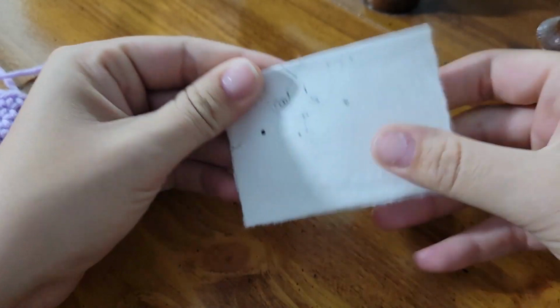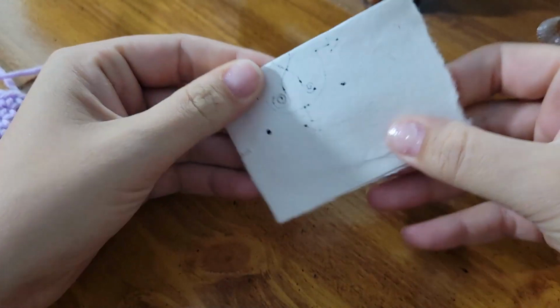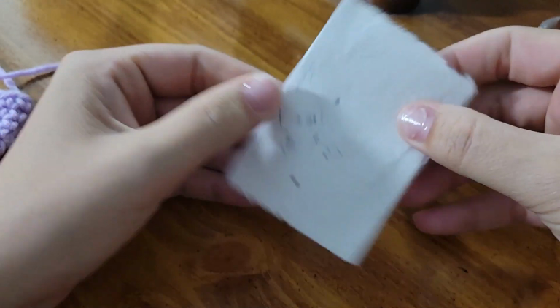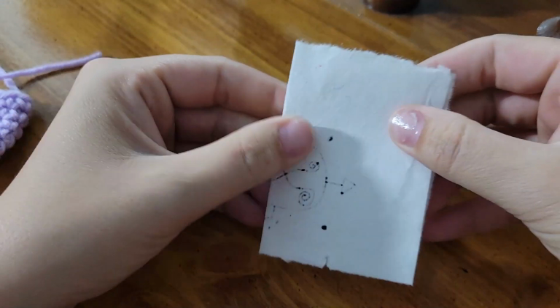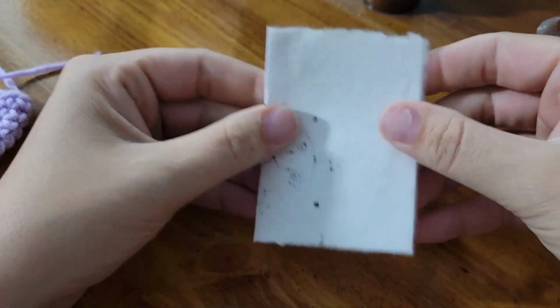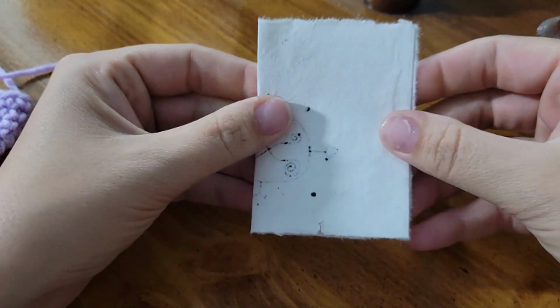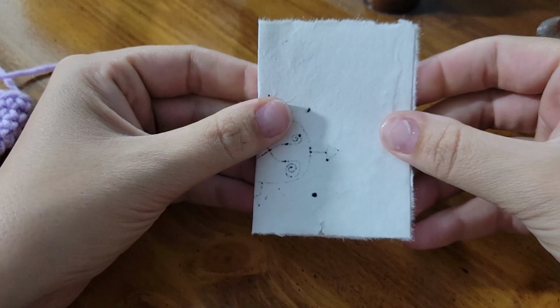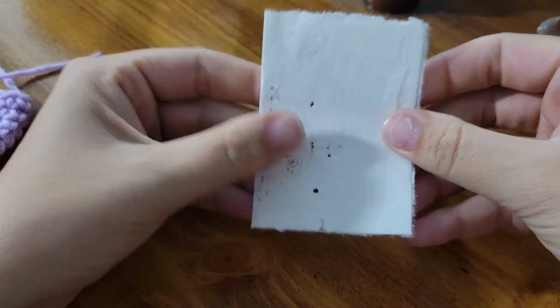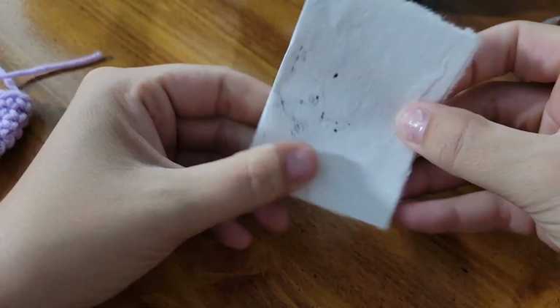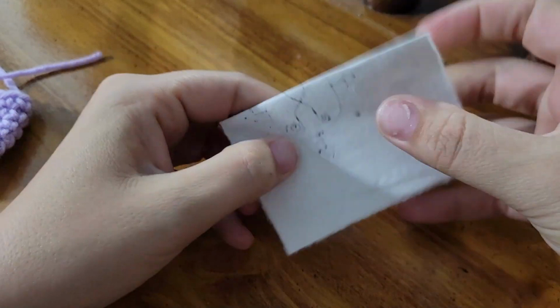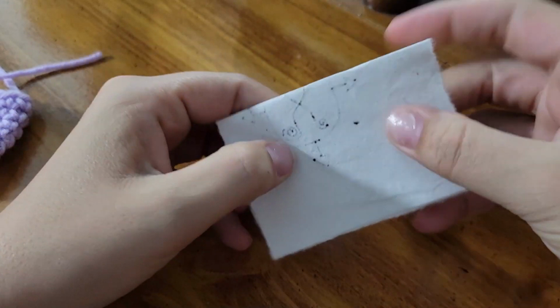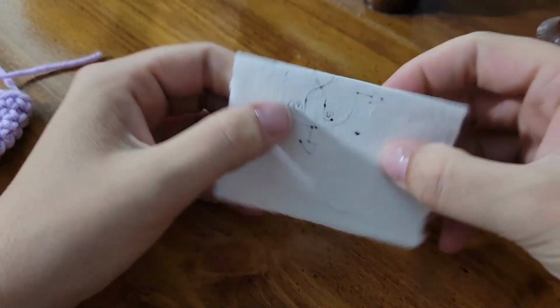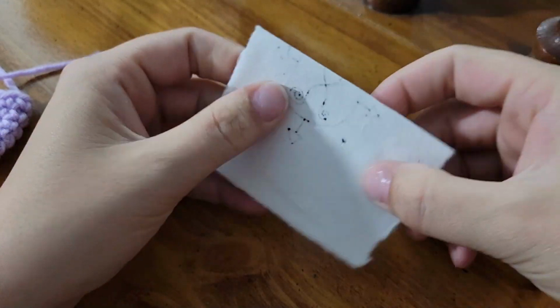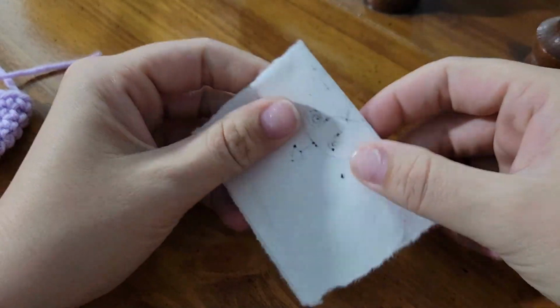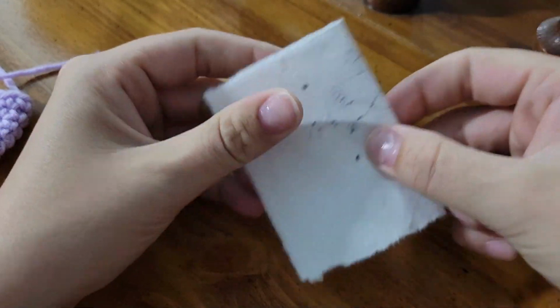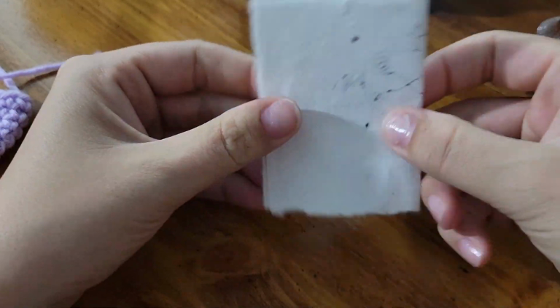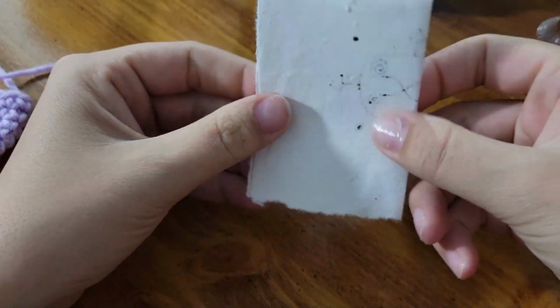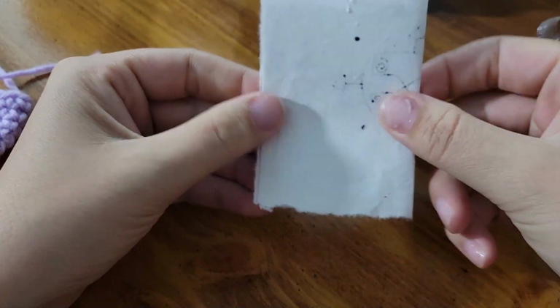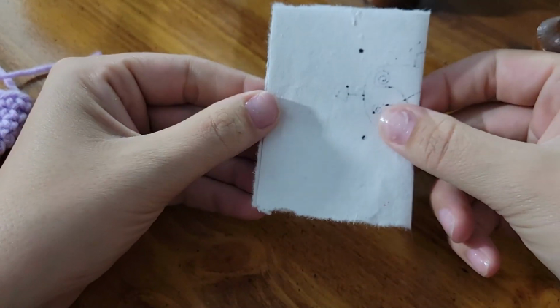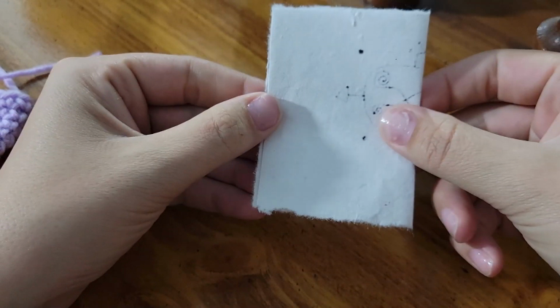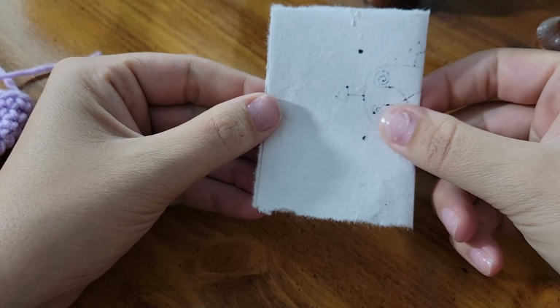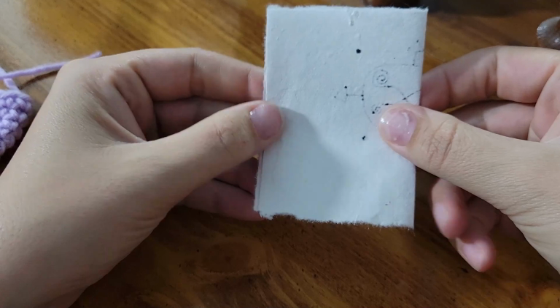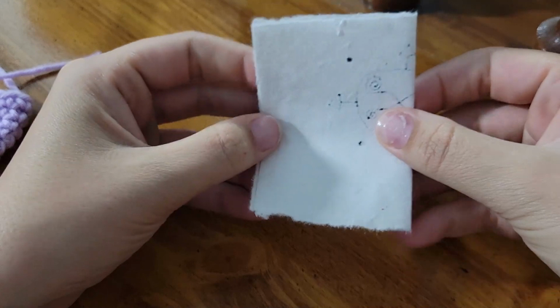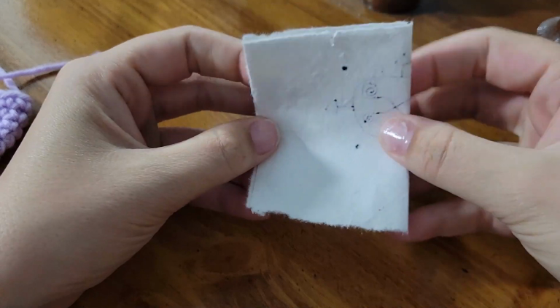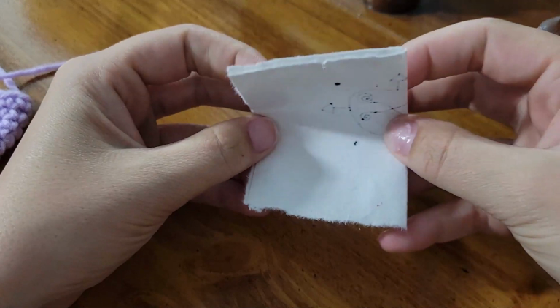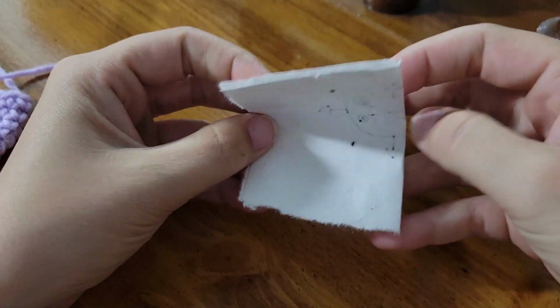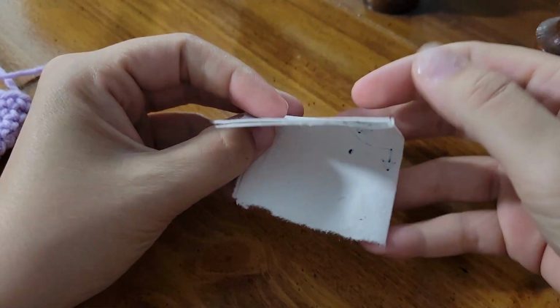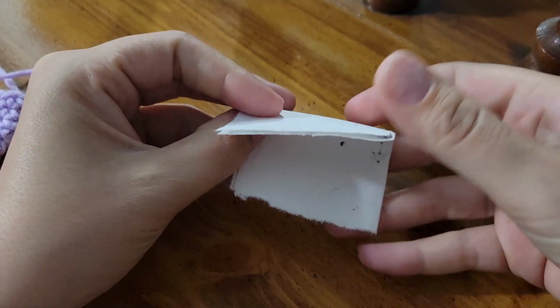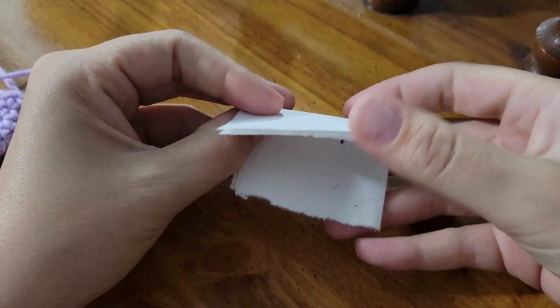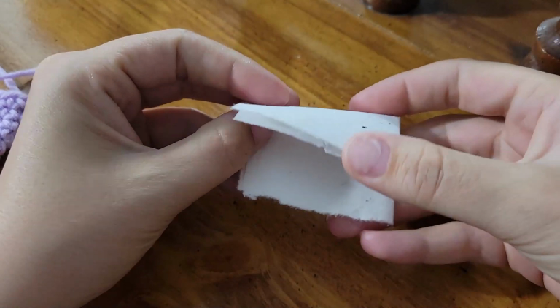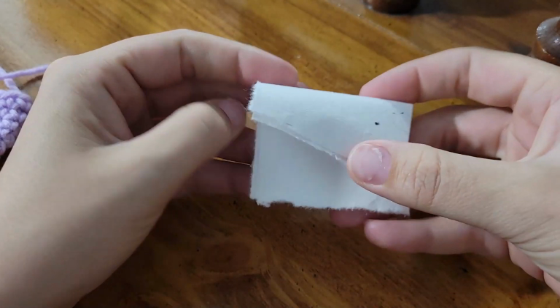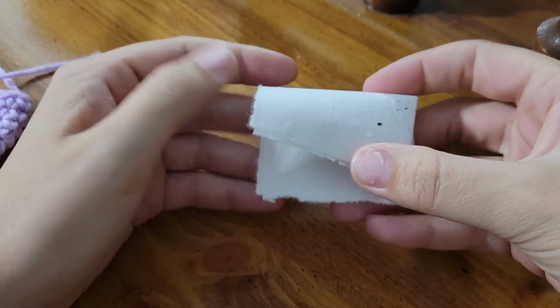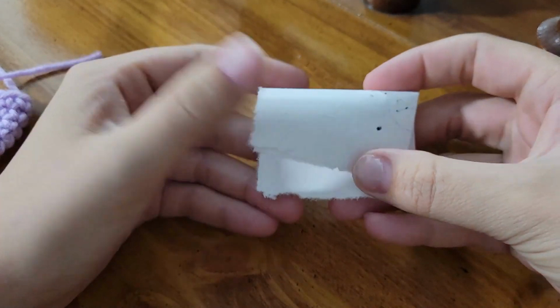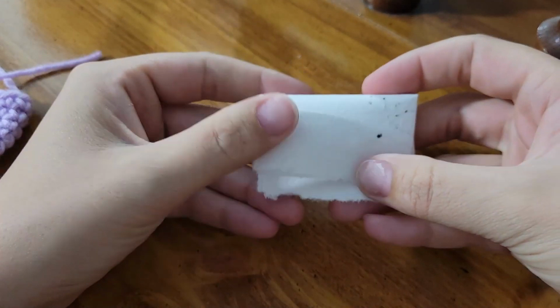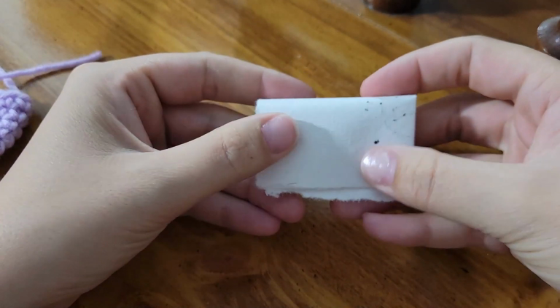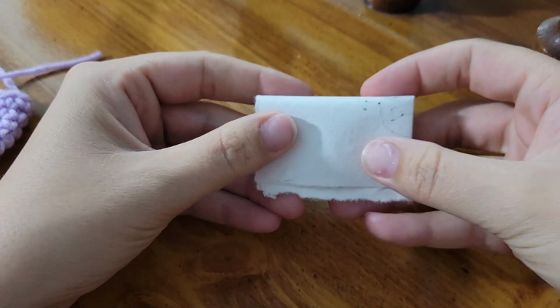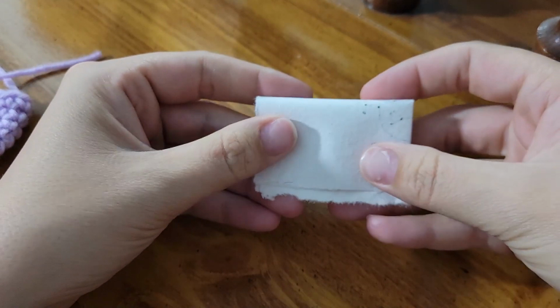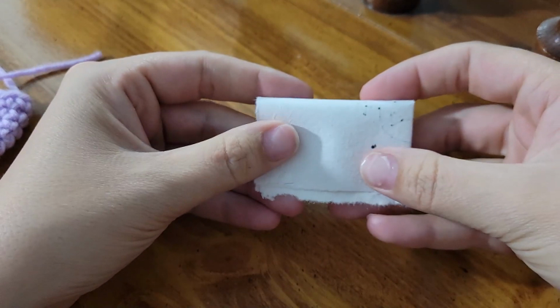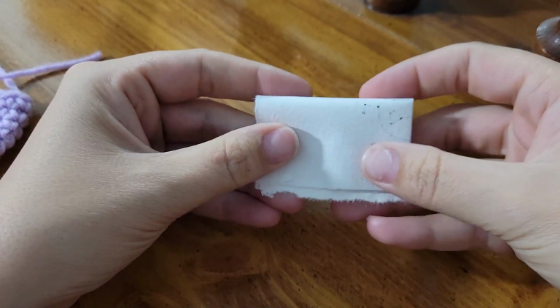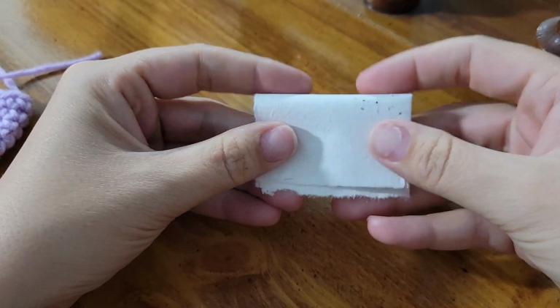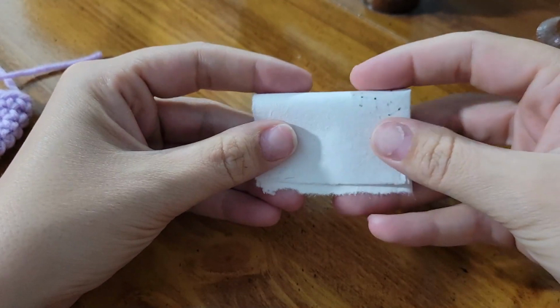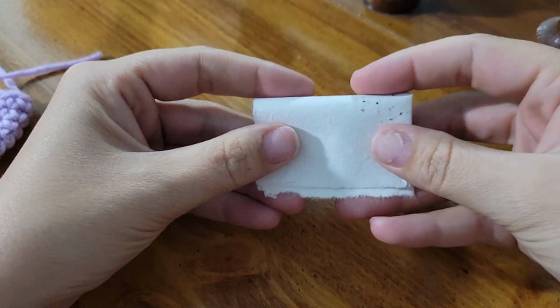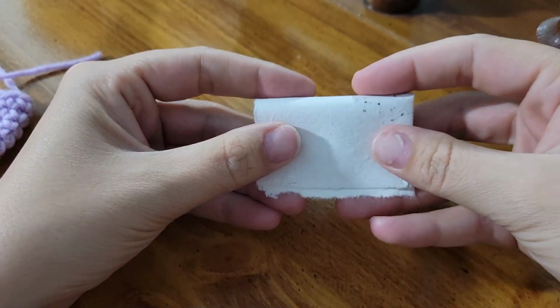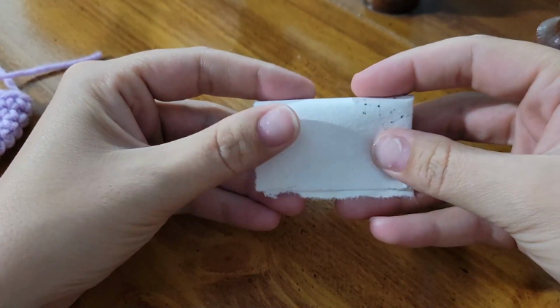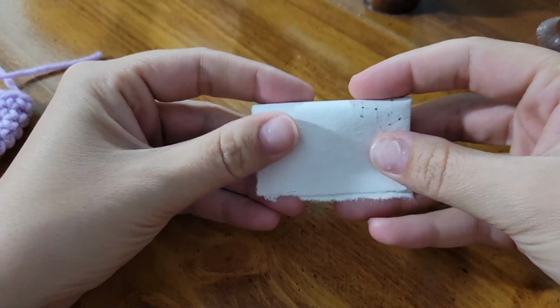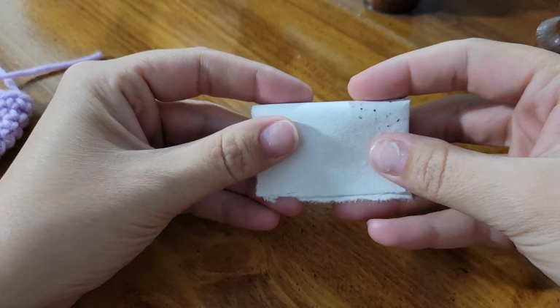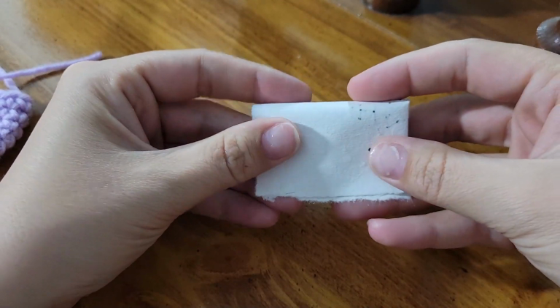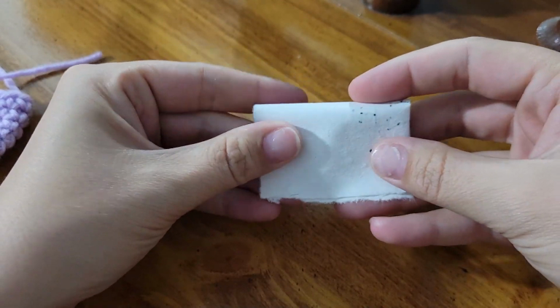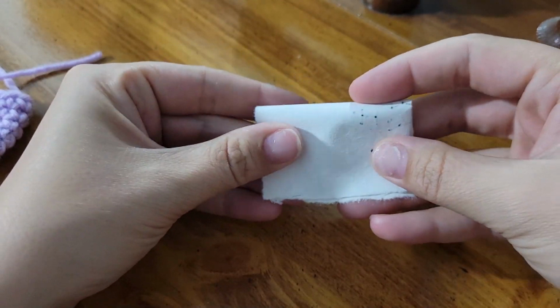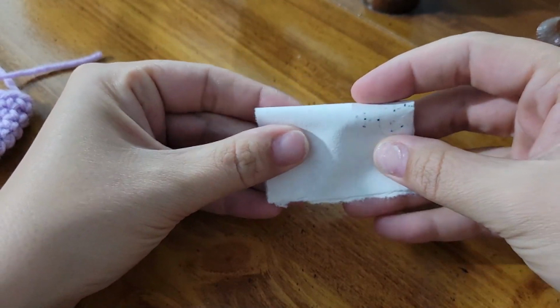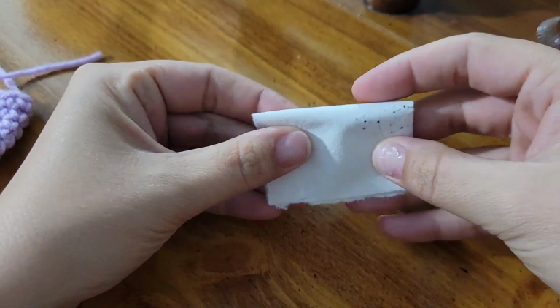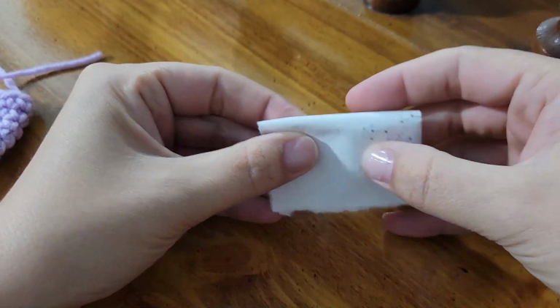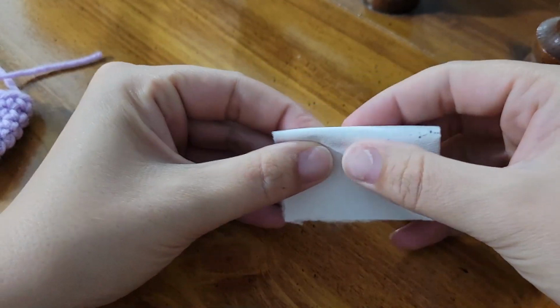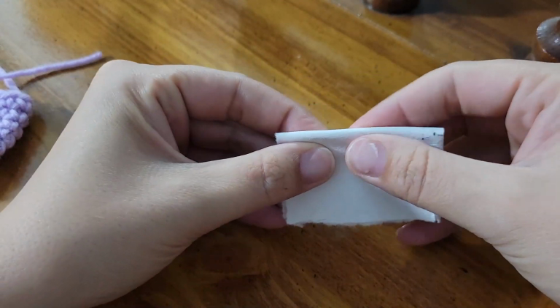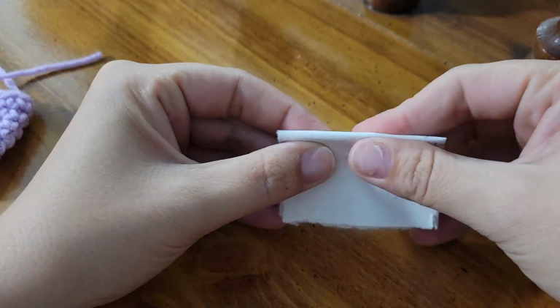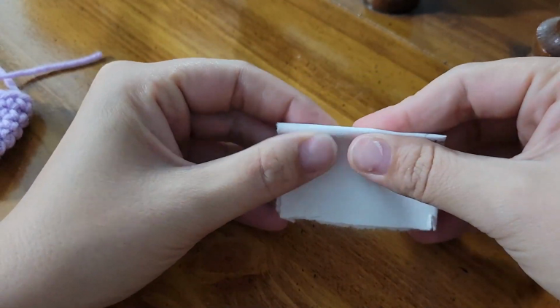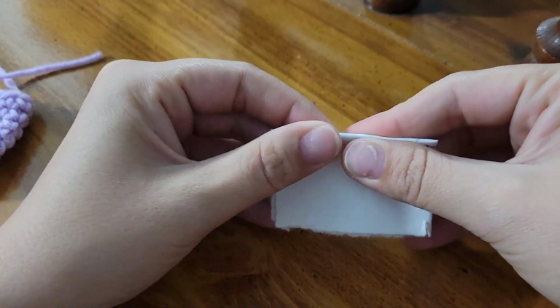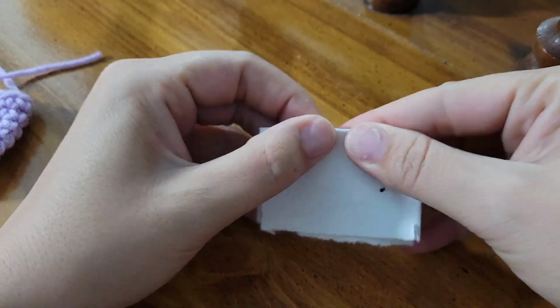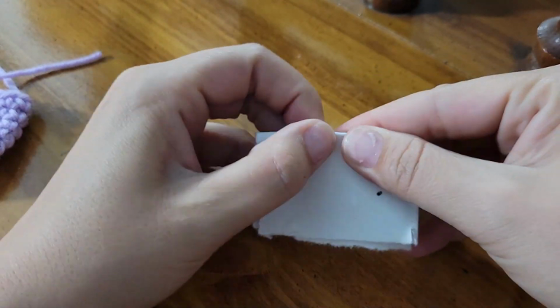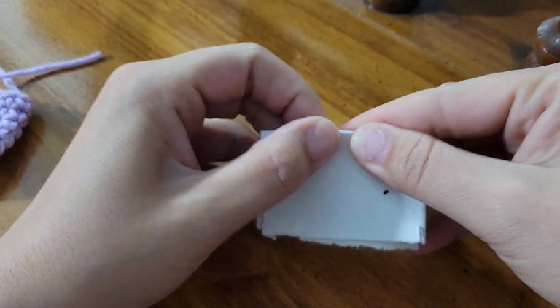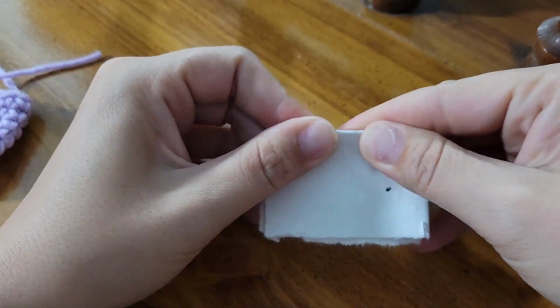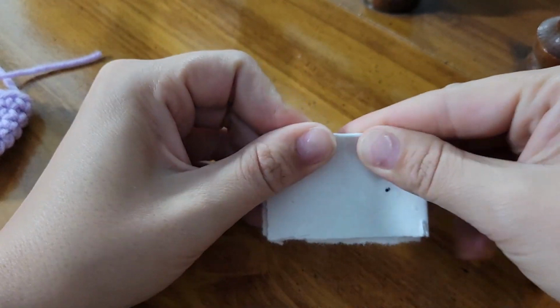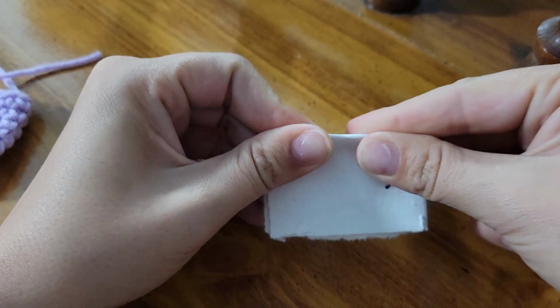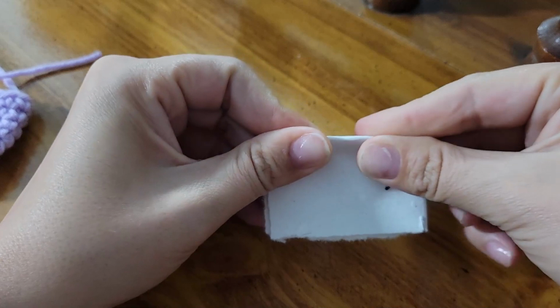Folding the paper toward me is an act of sympathetic magic, as I draw whatever it is that I'm drawing in my direction.